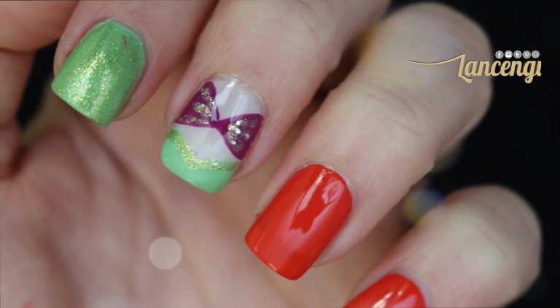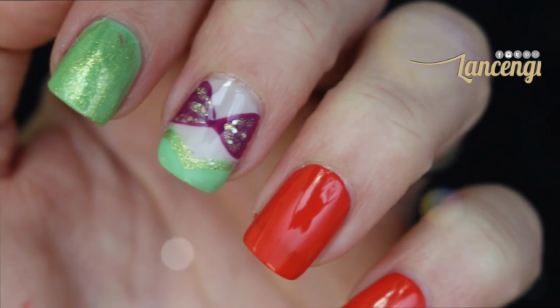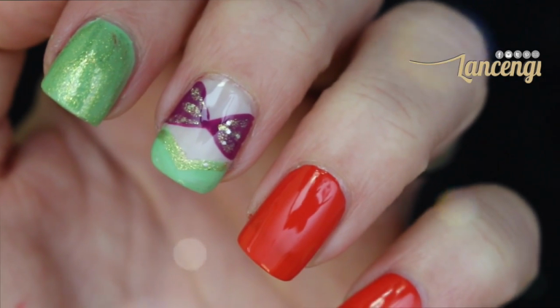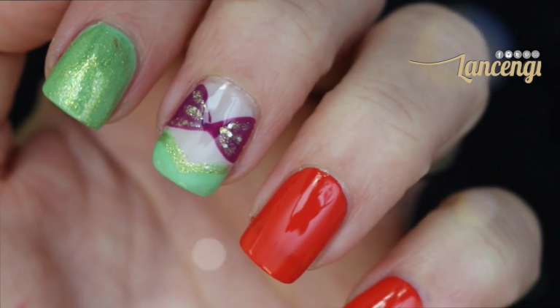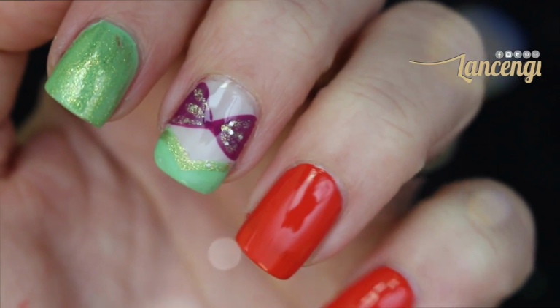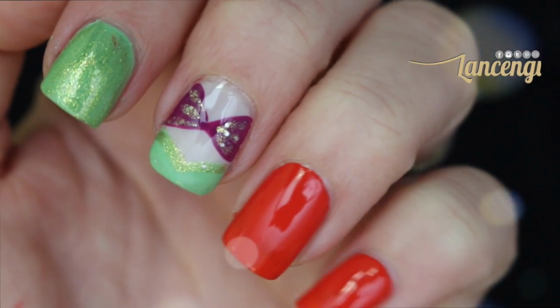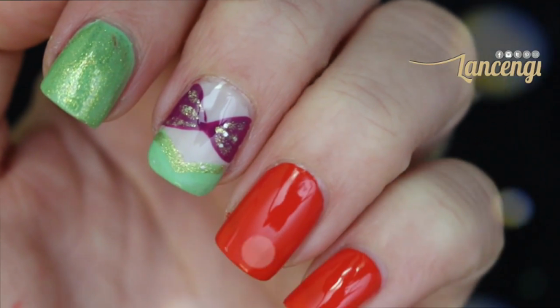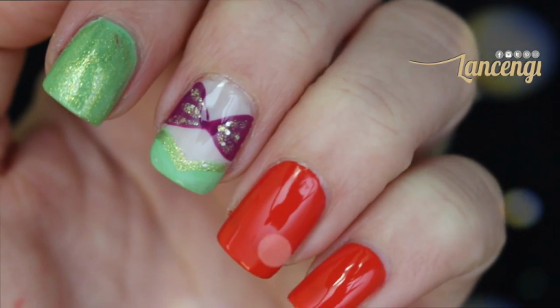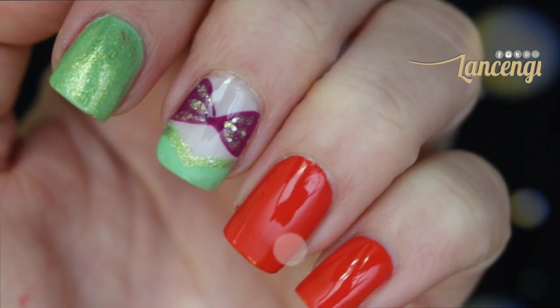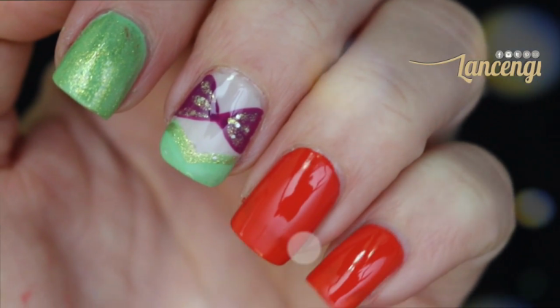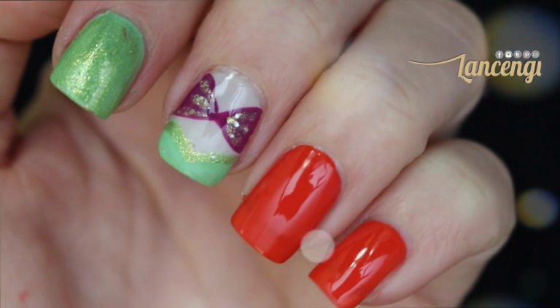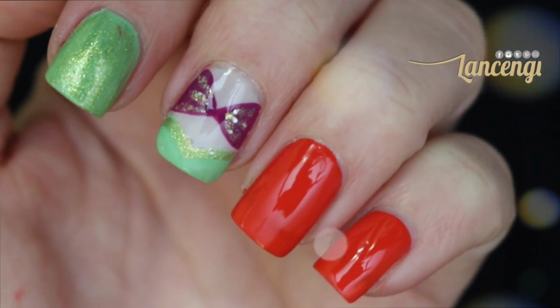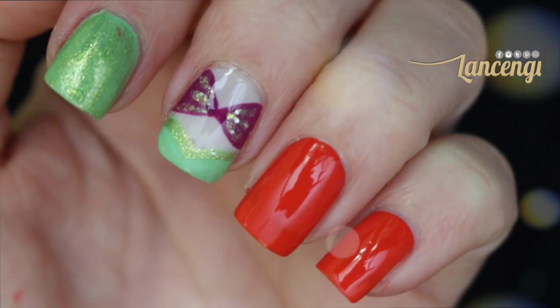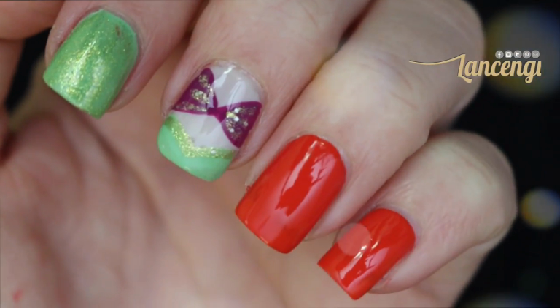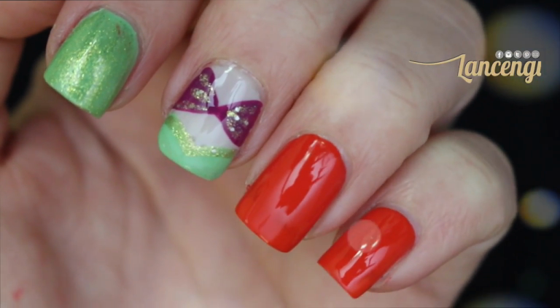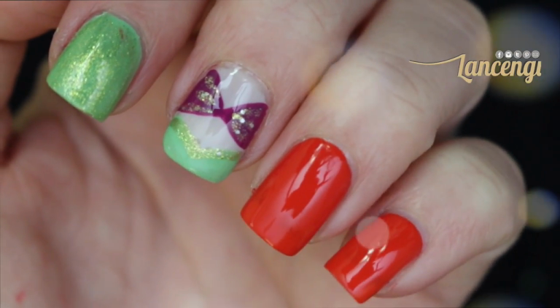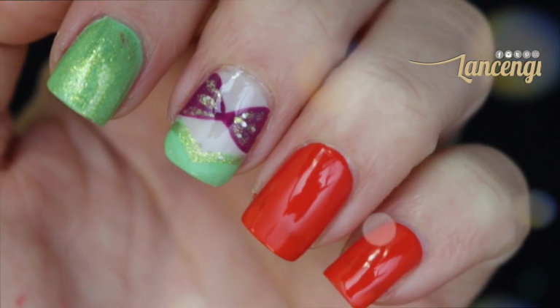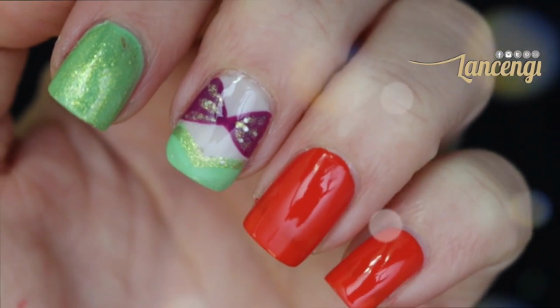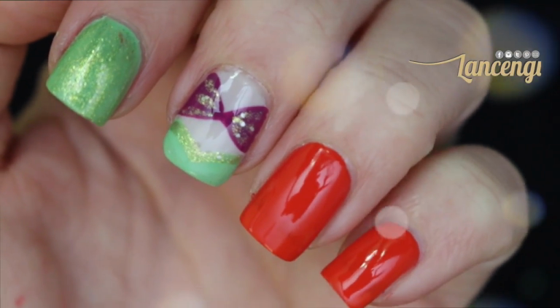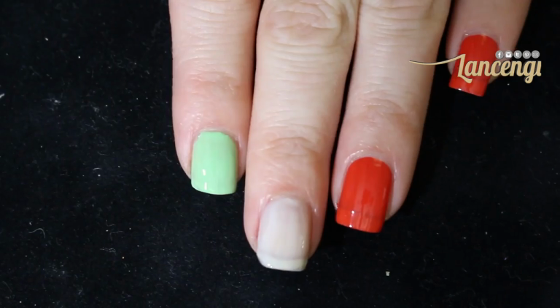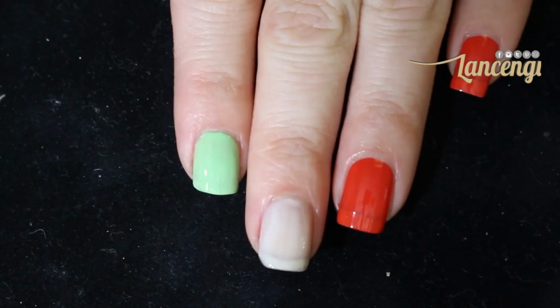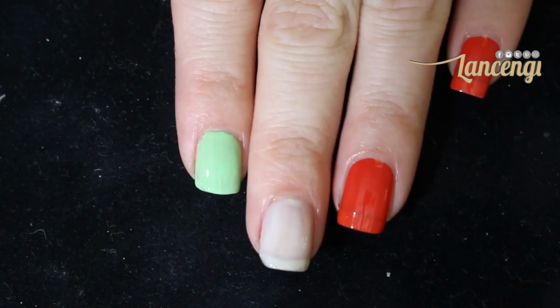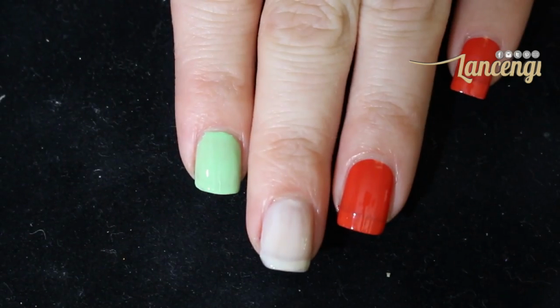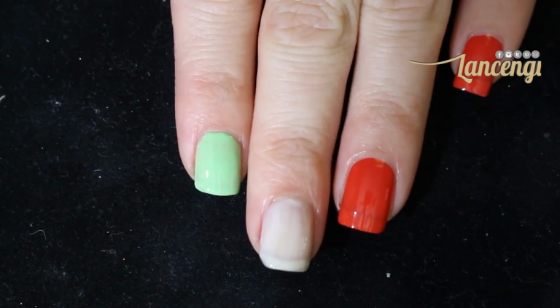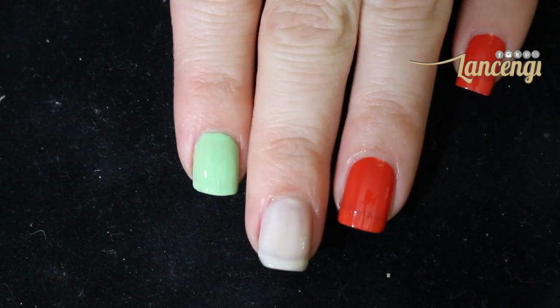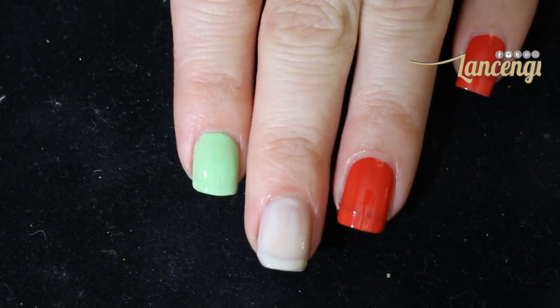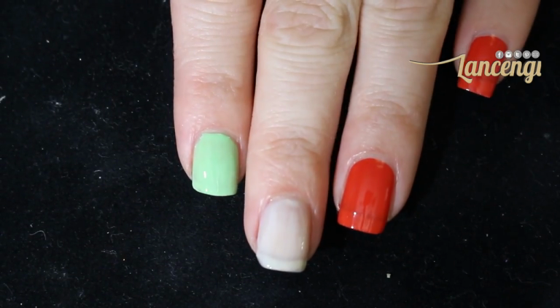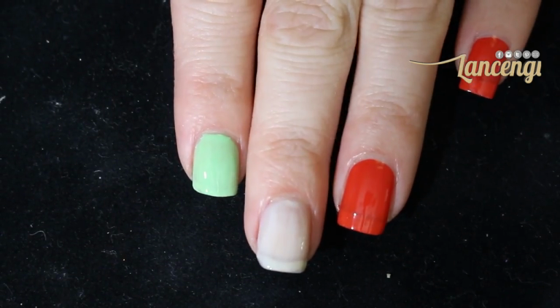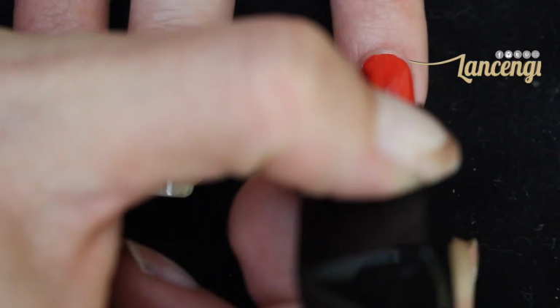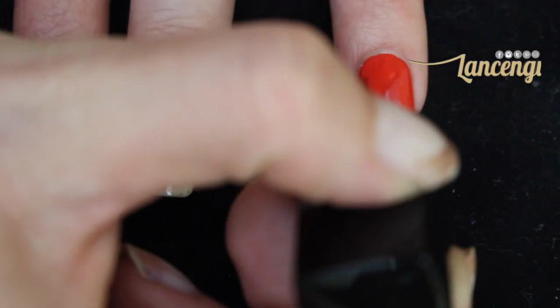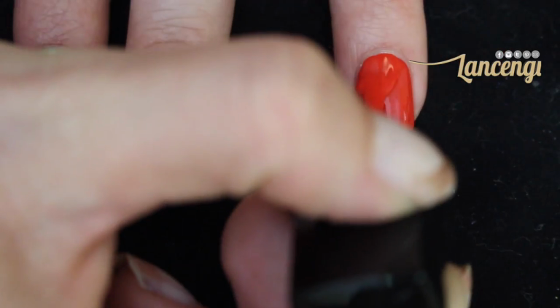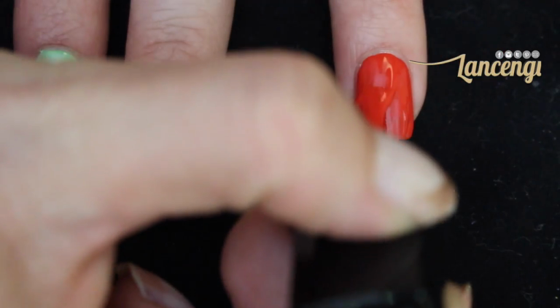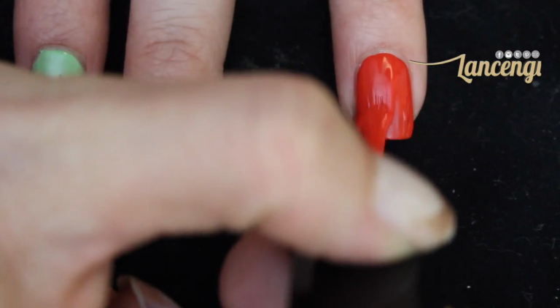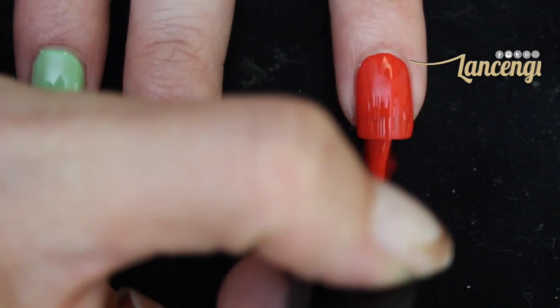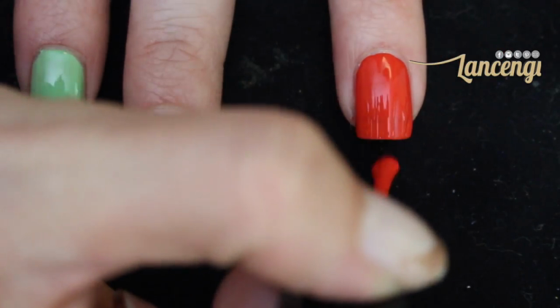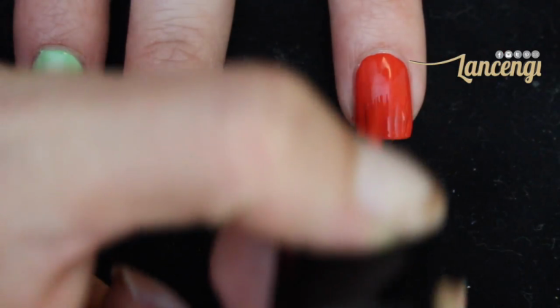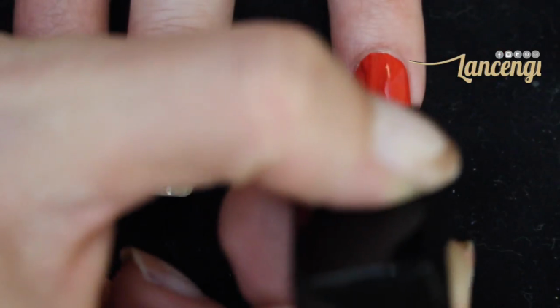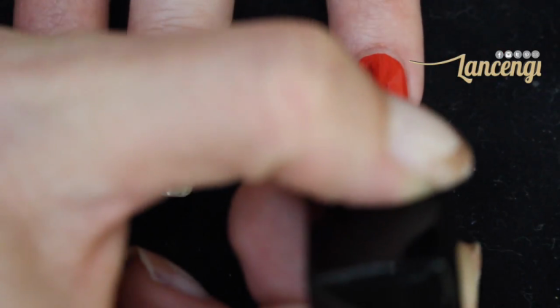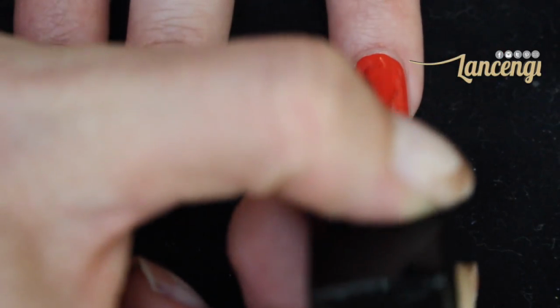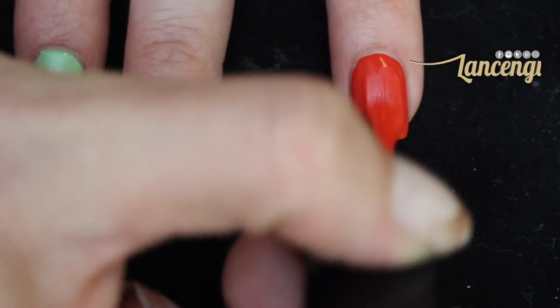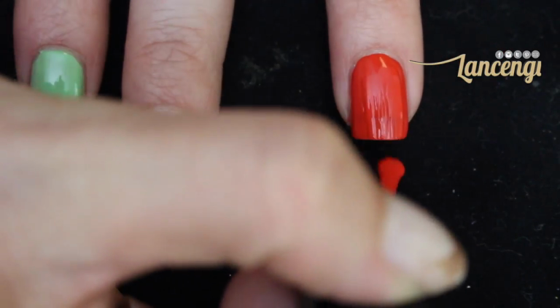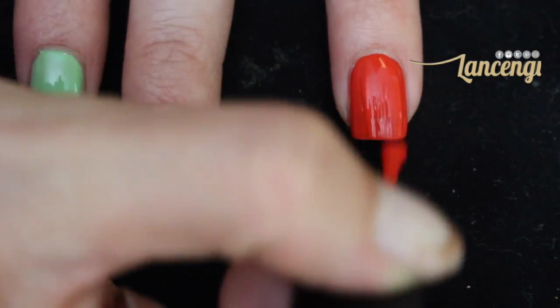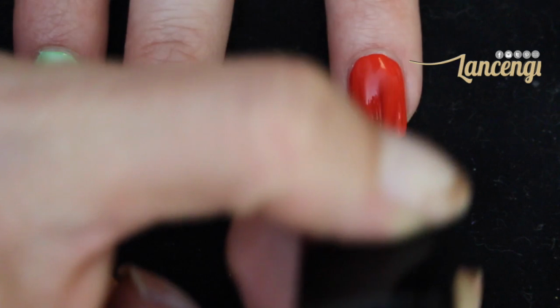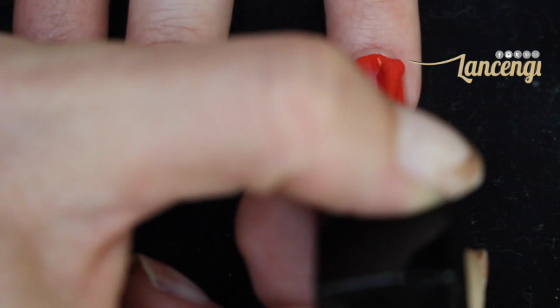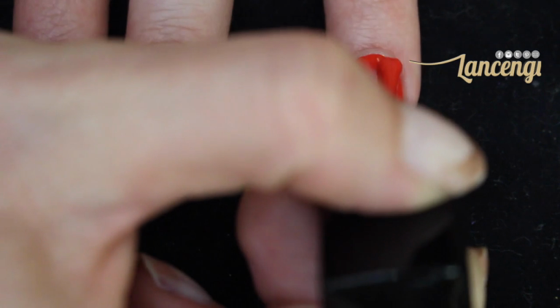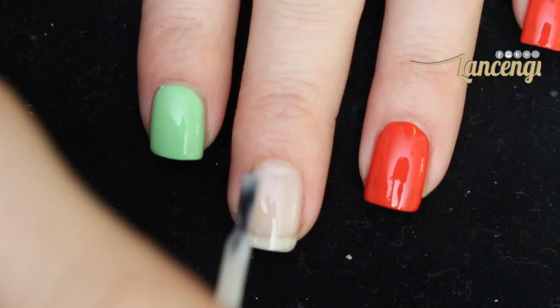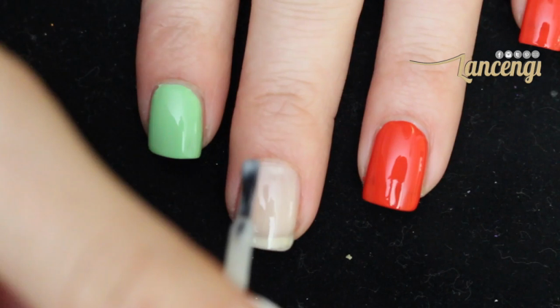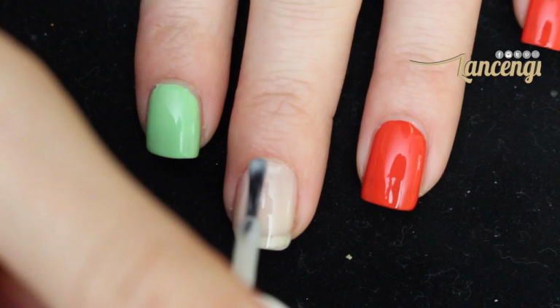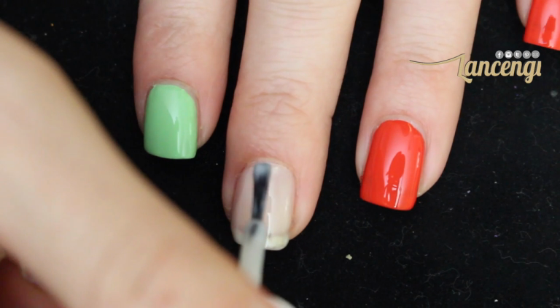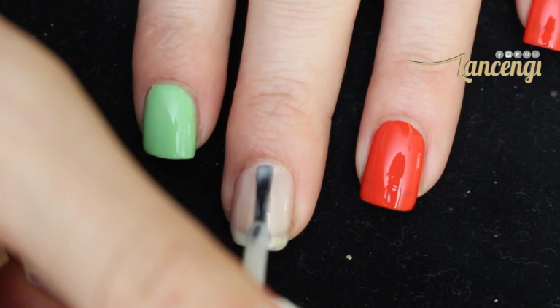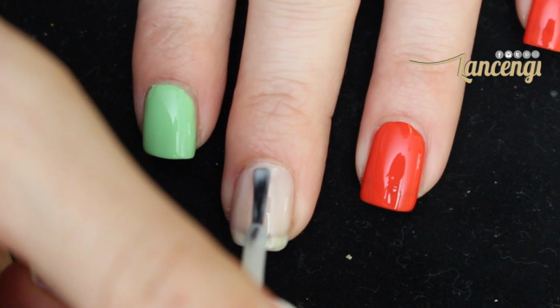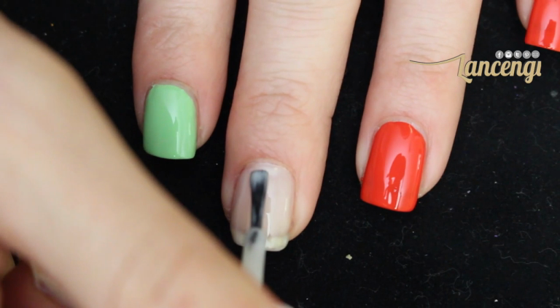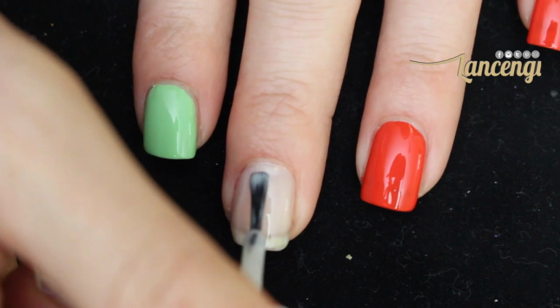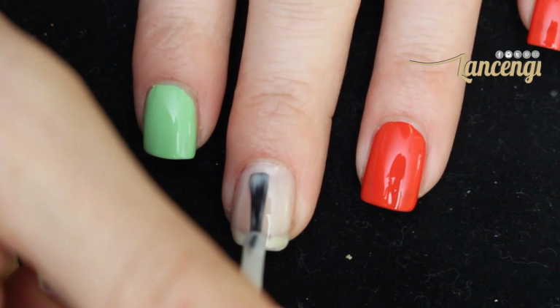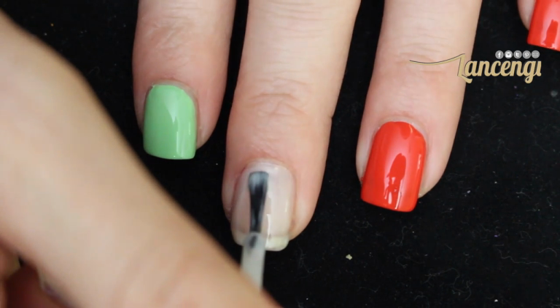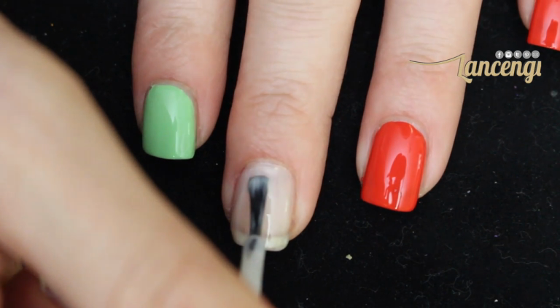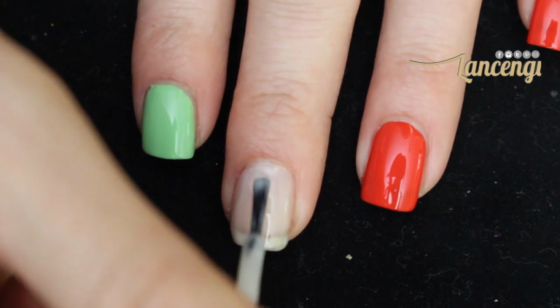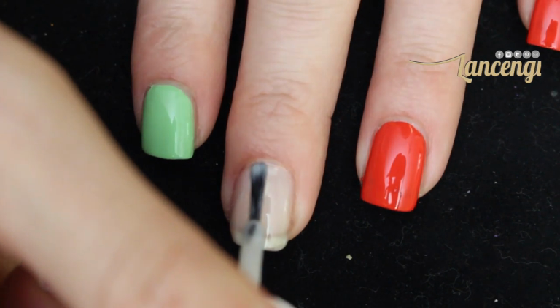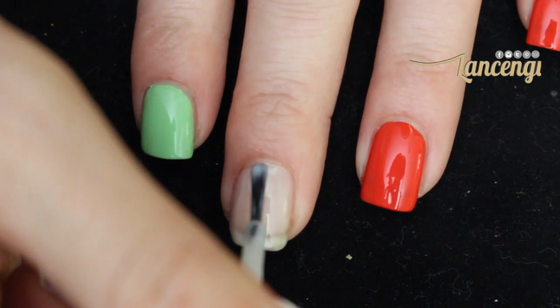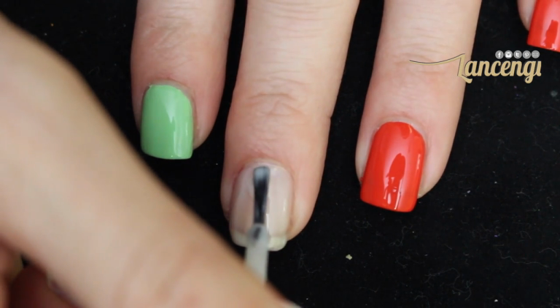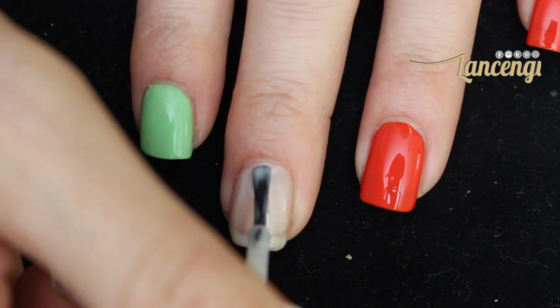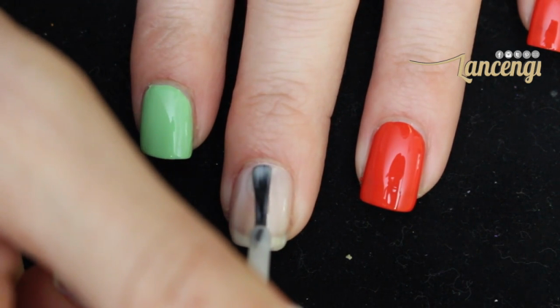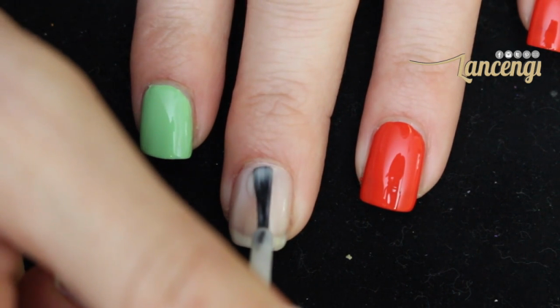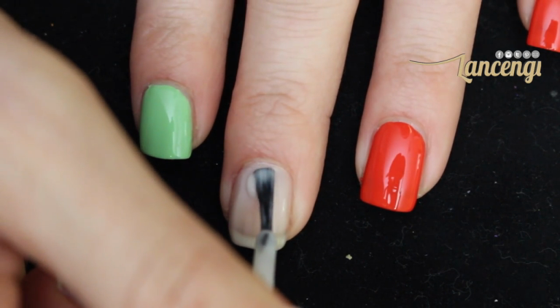Before I start this manicure, I want to take a moment and let you know there will be a list of products in the description down below.